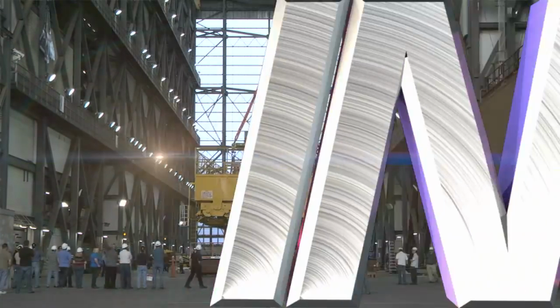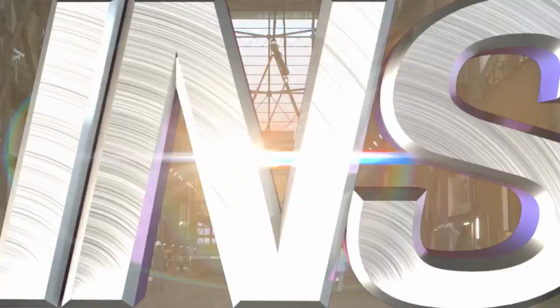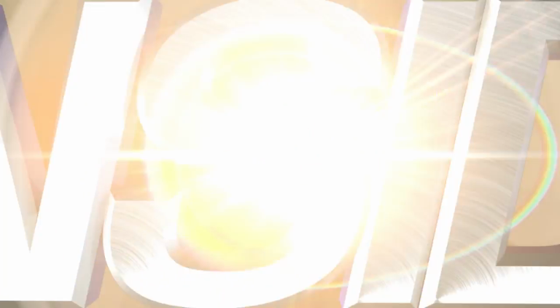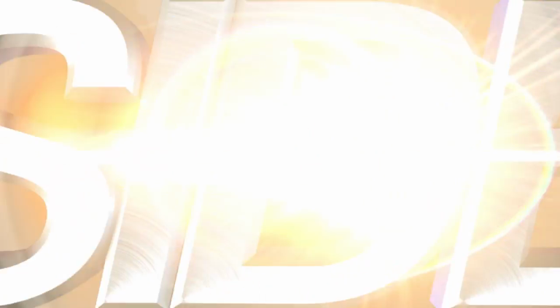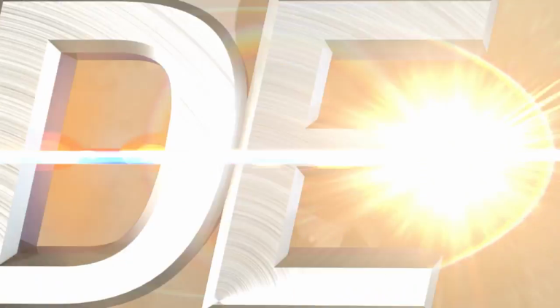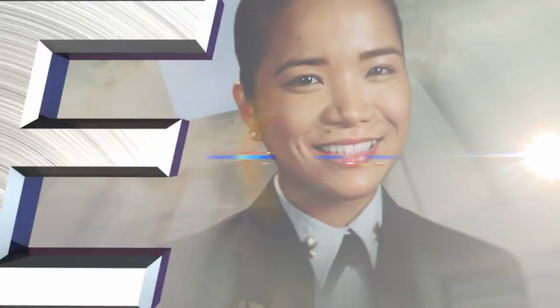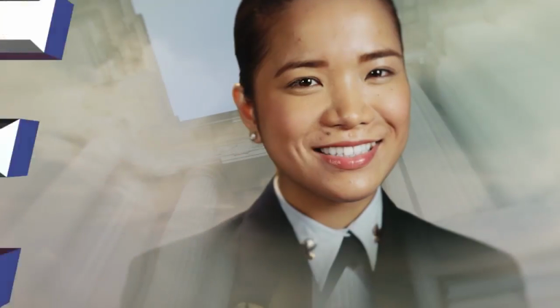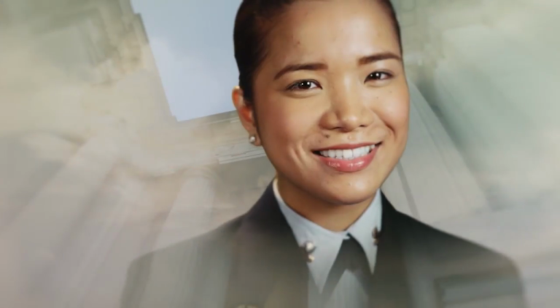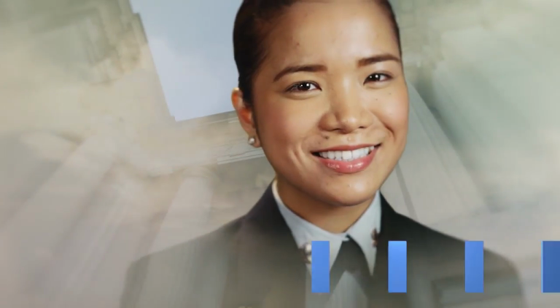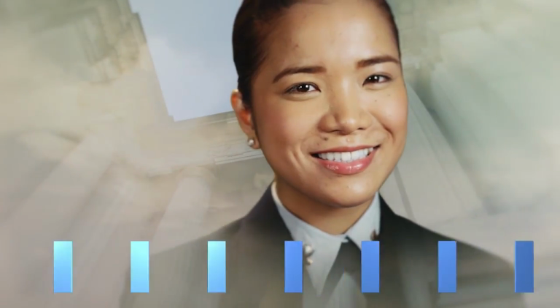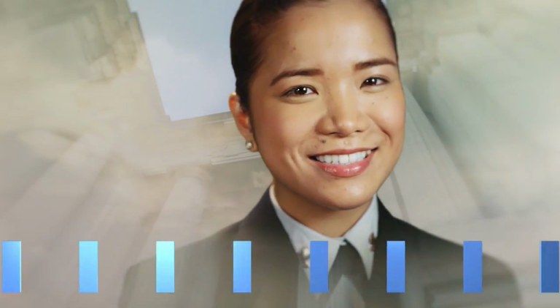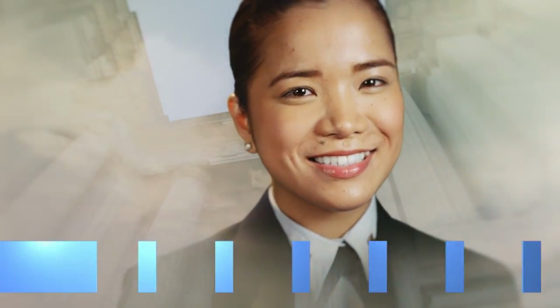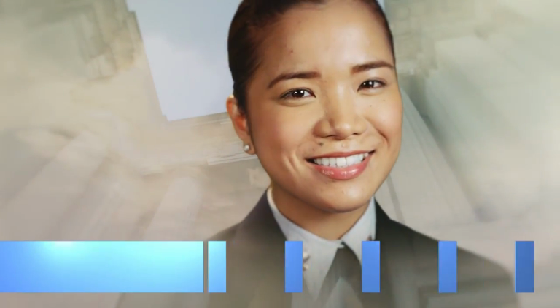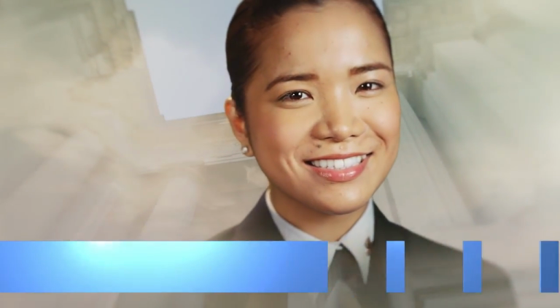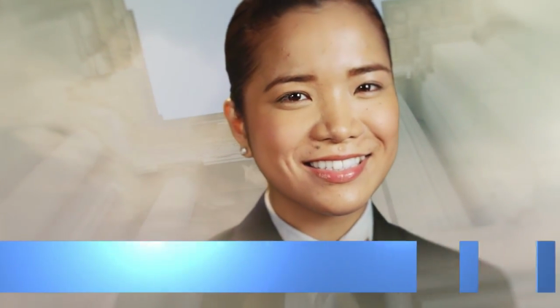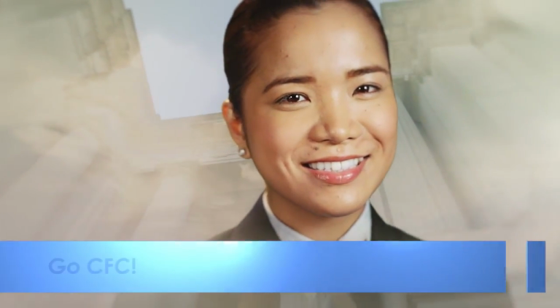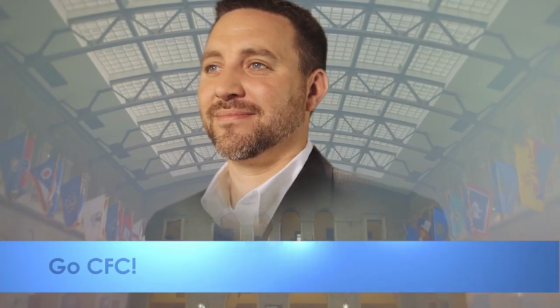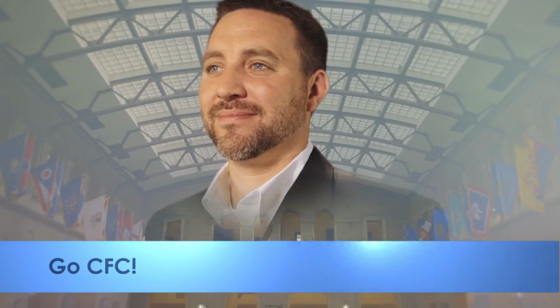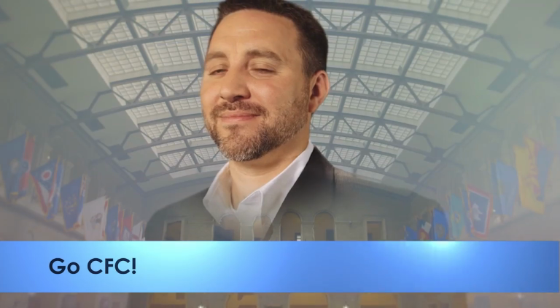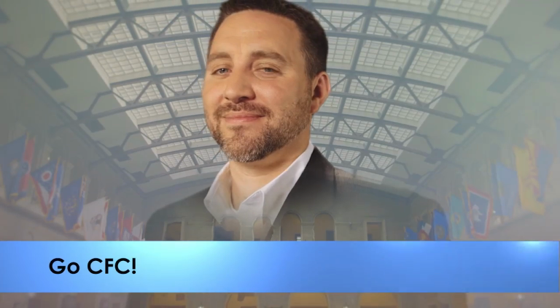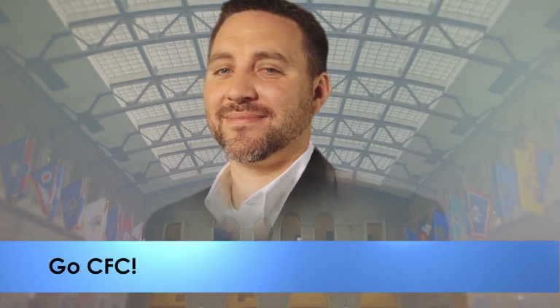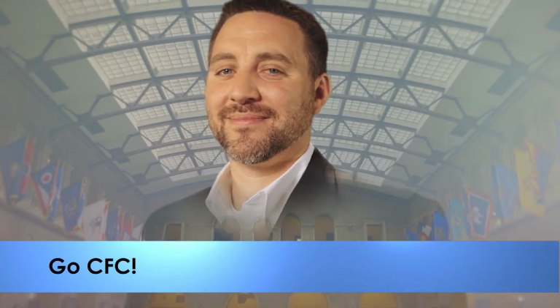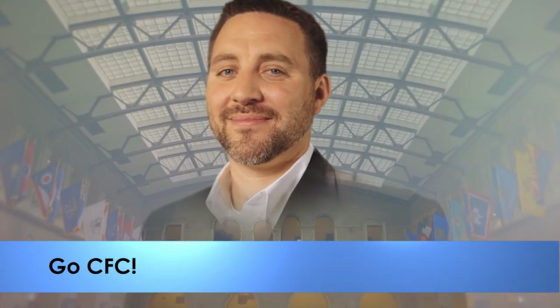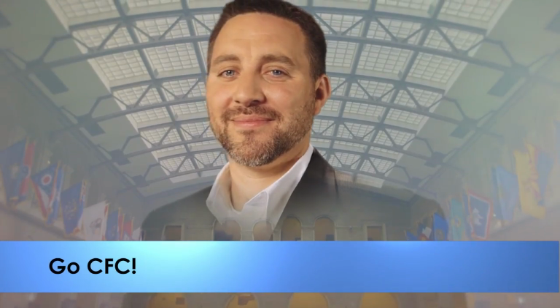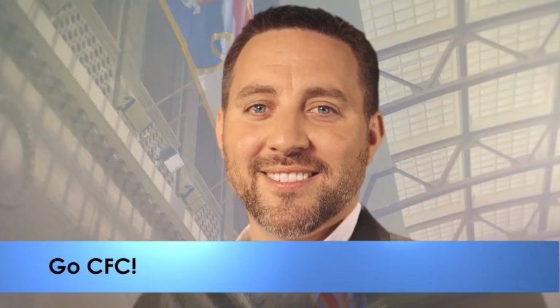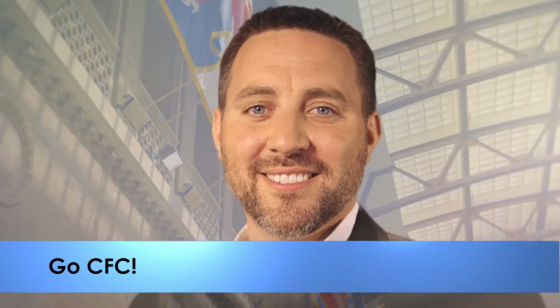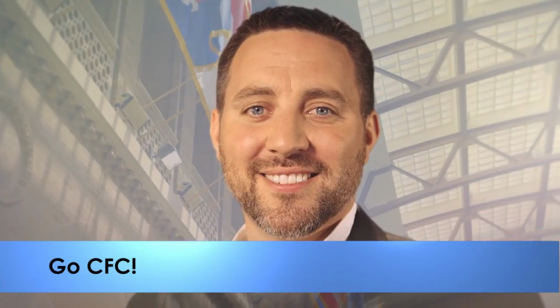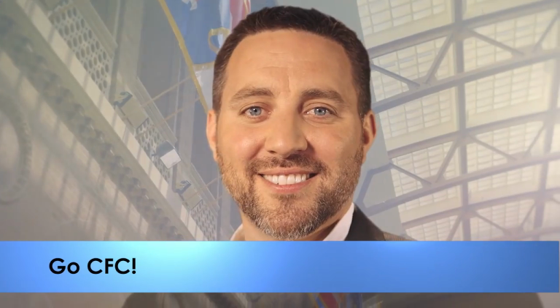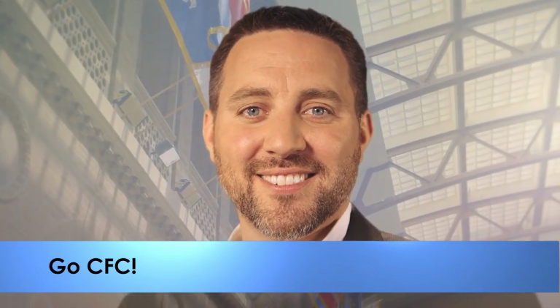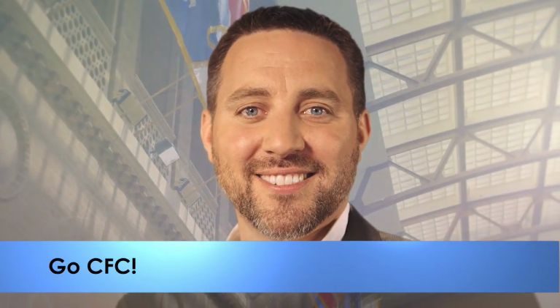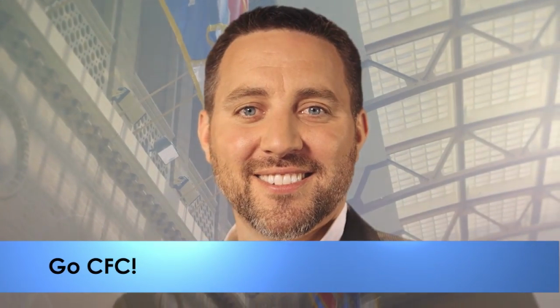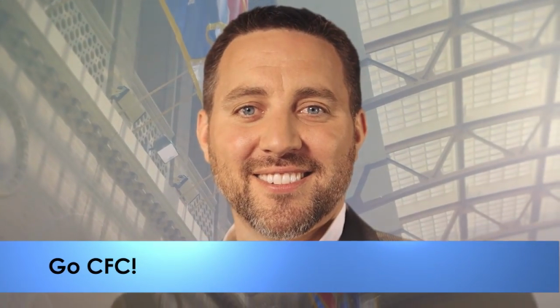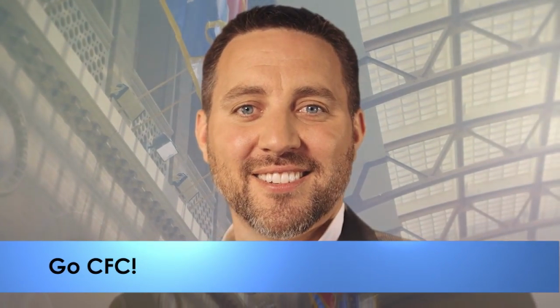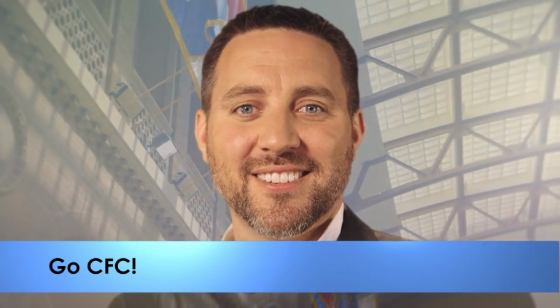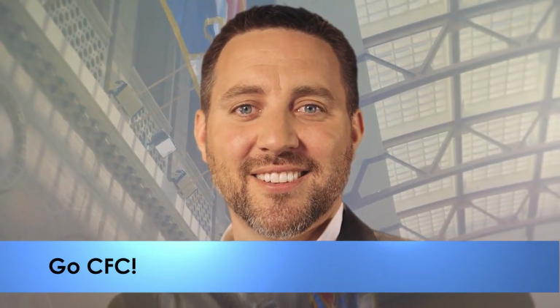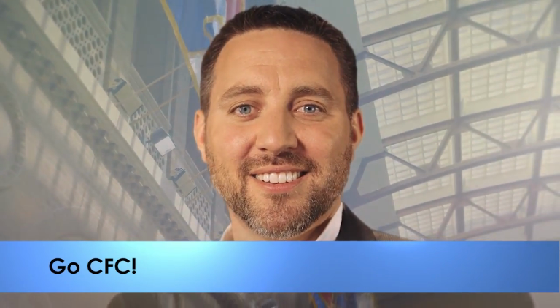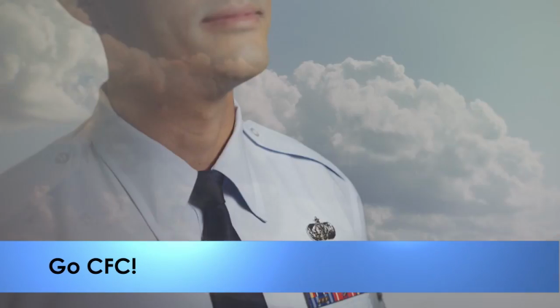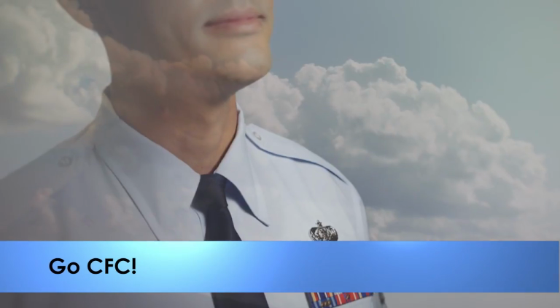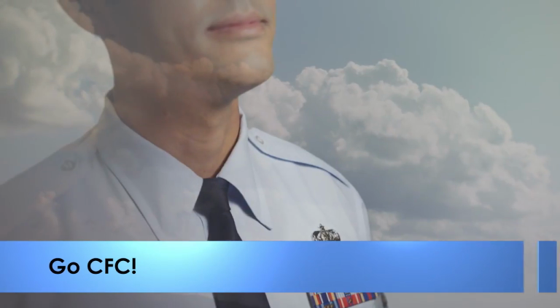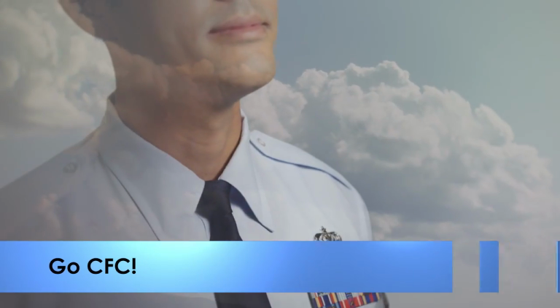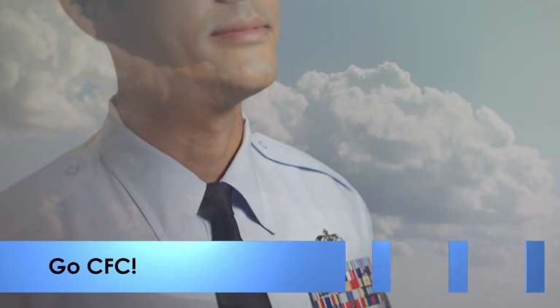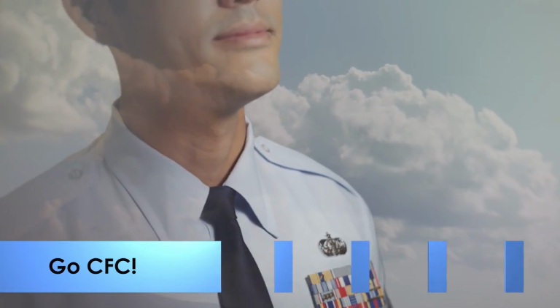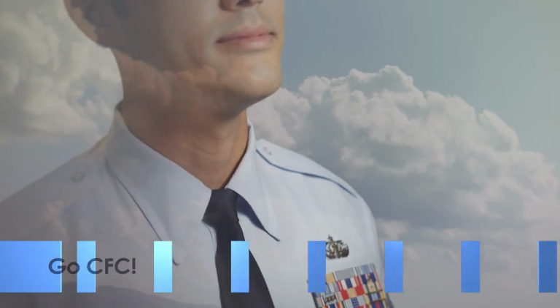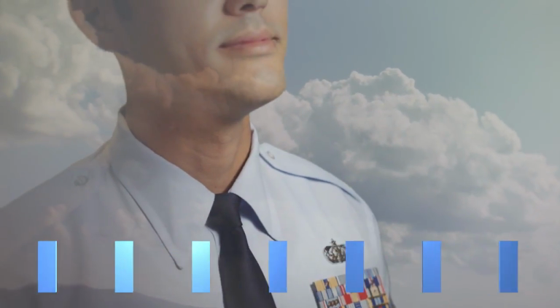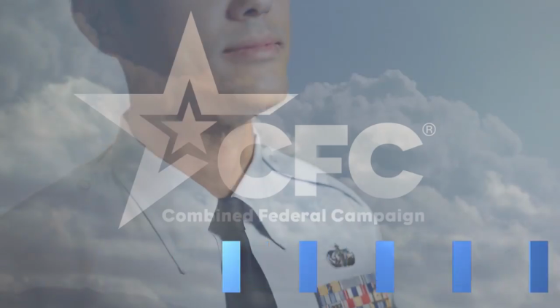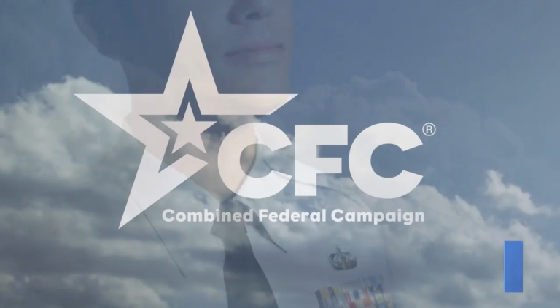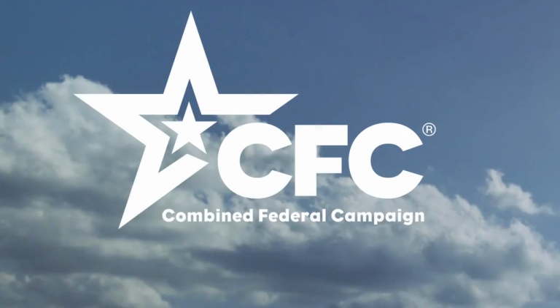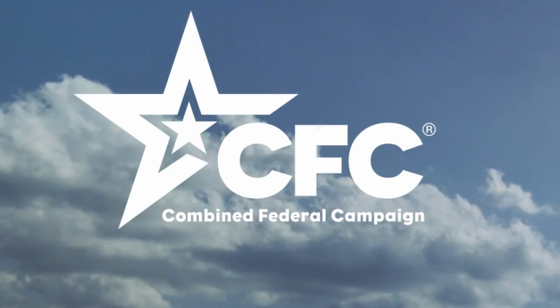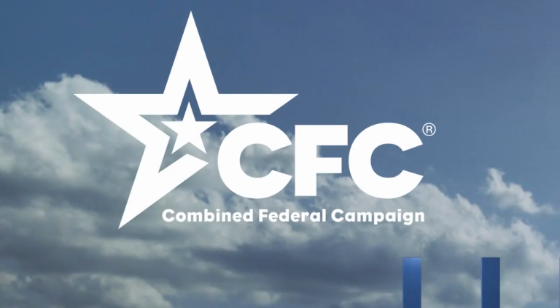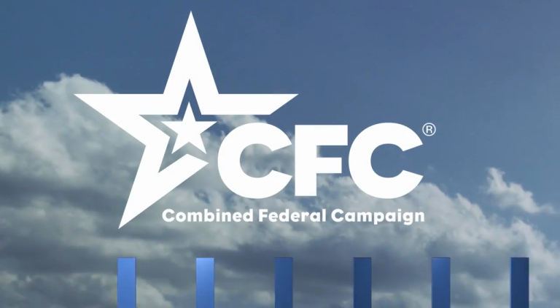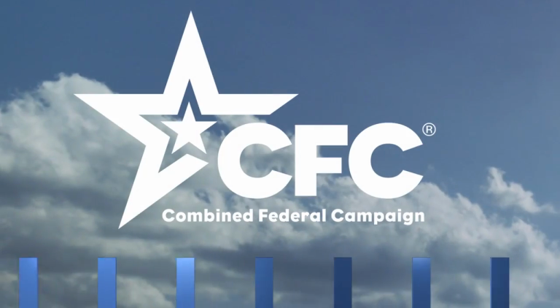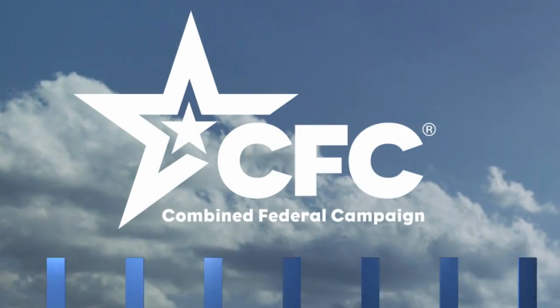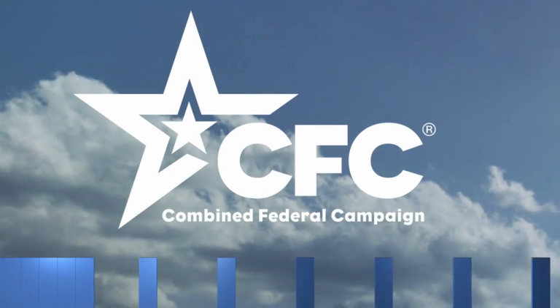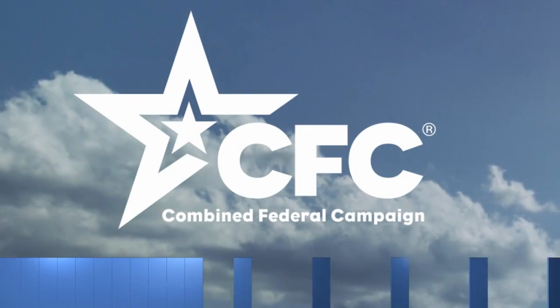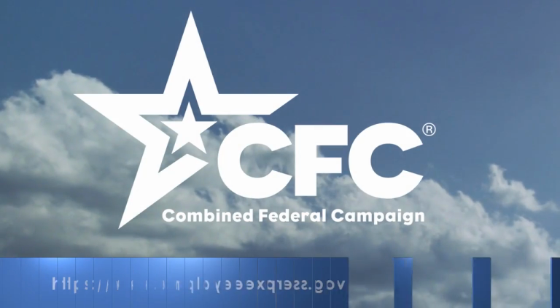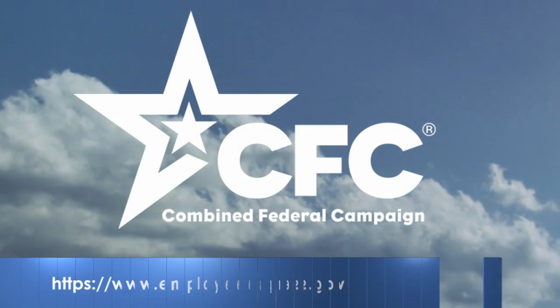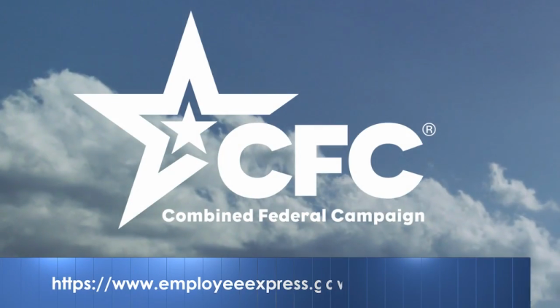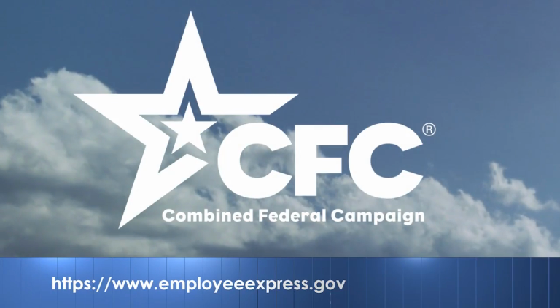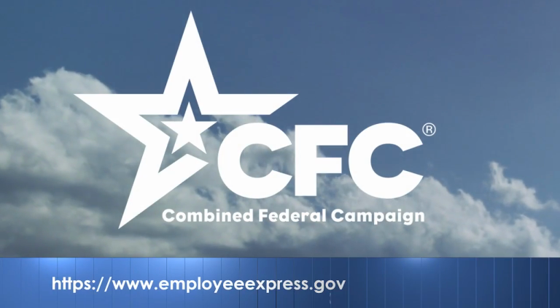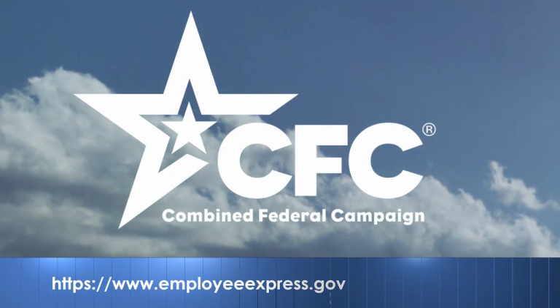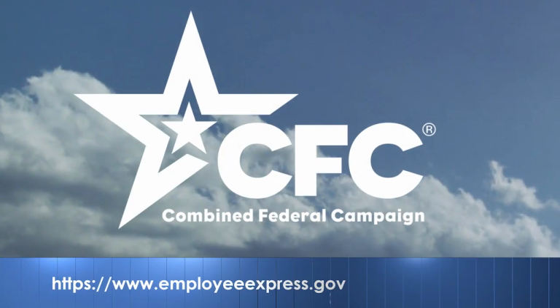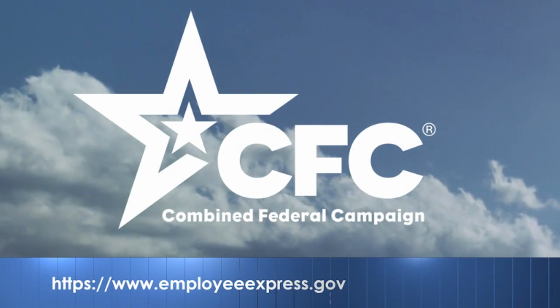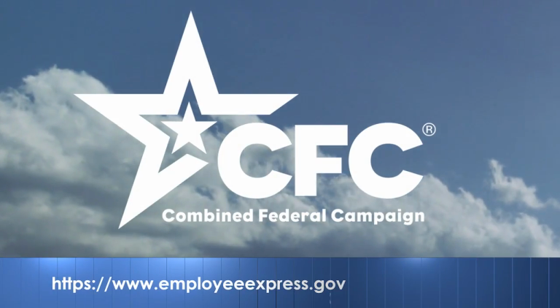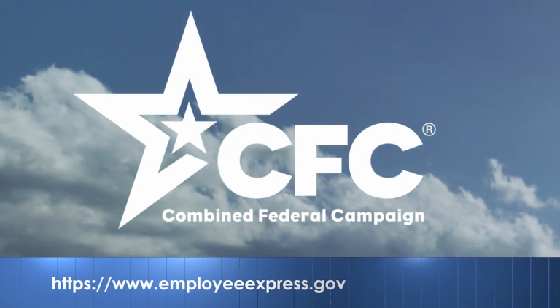And this year's Combined Federal Campaign is underway. Make your much-needed donation at Employee Express.